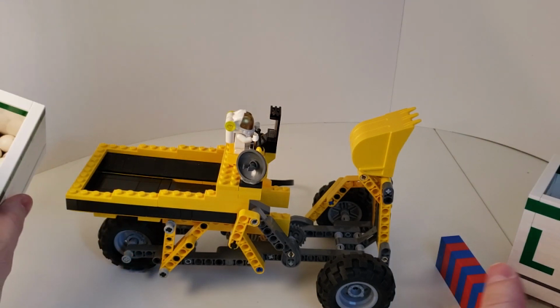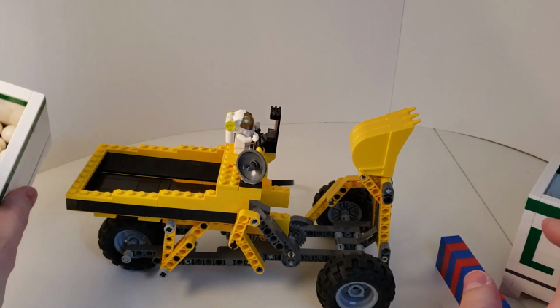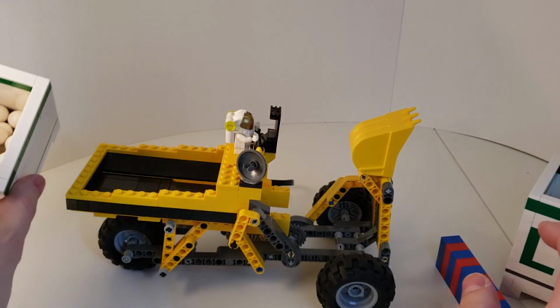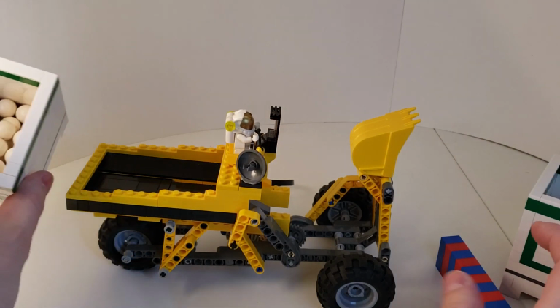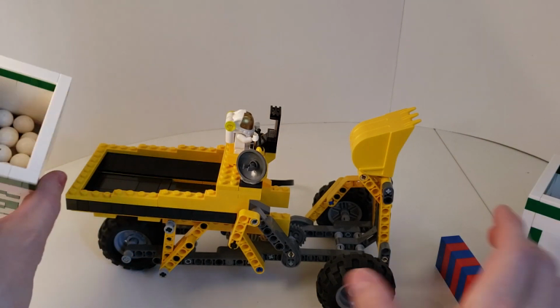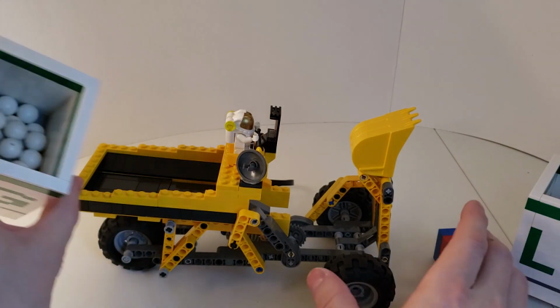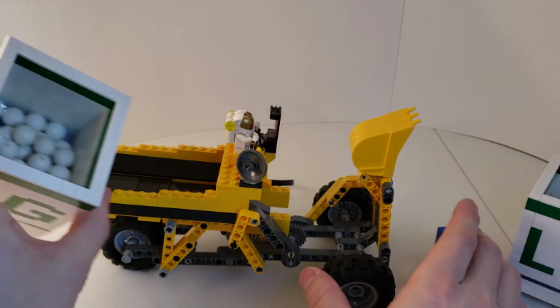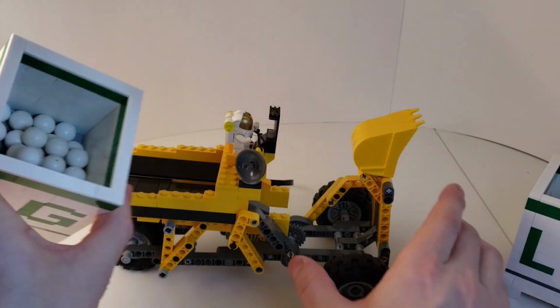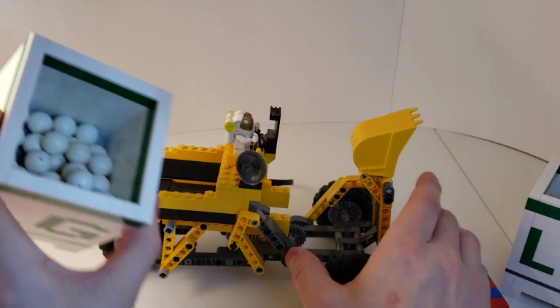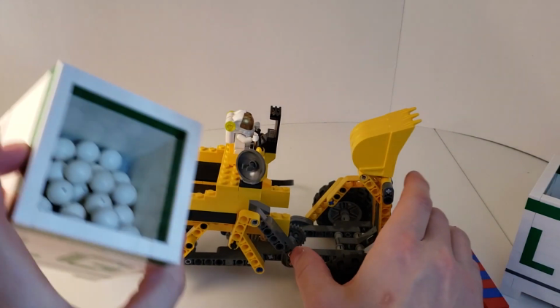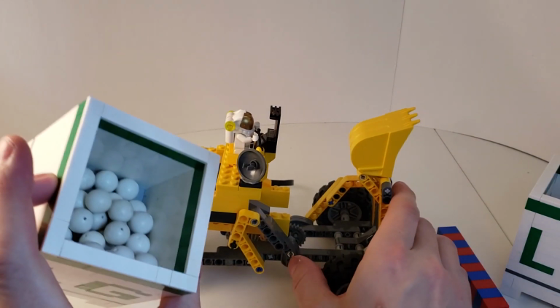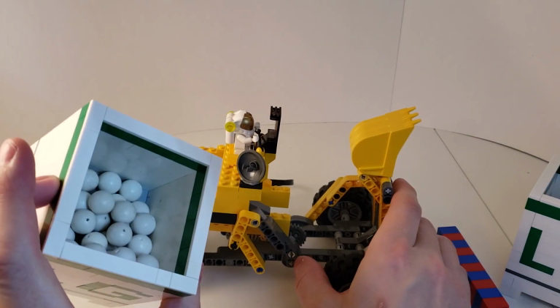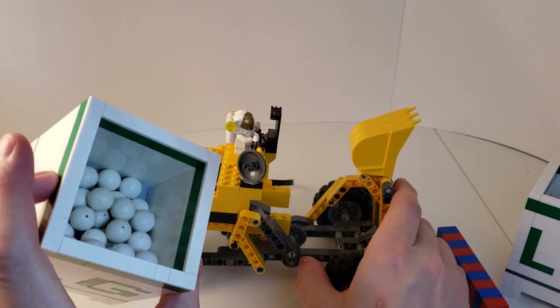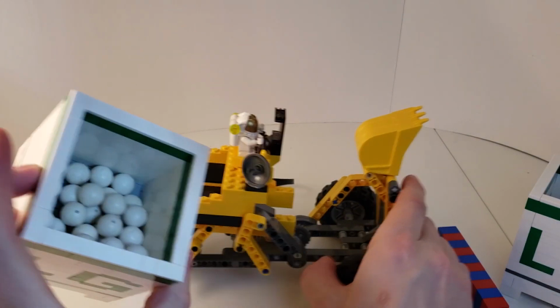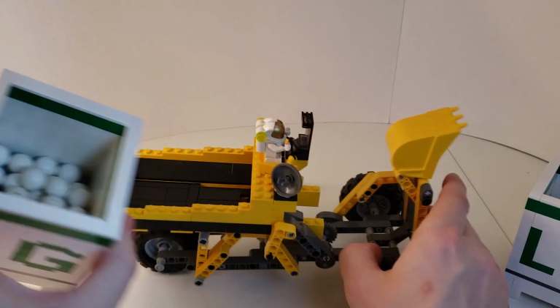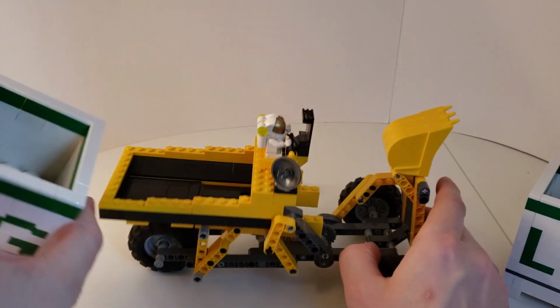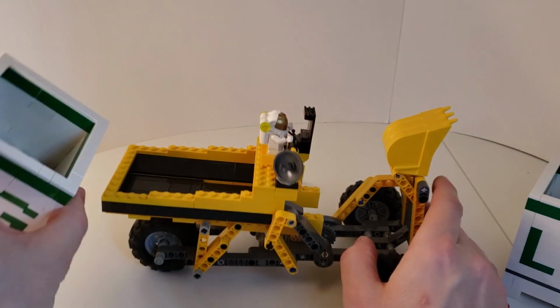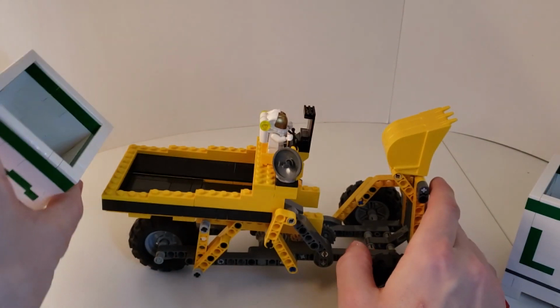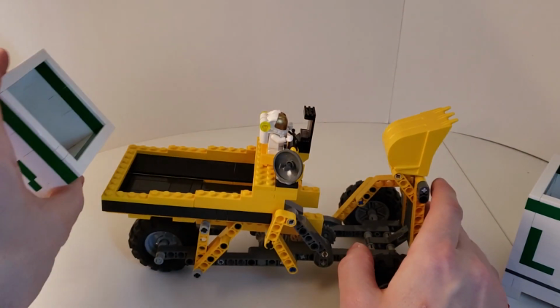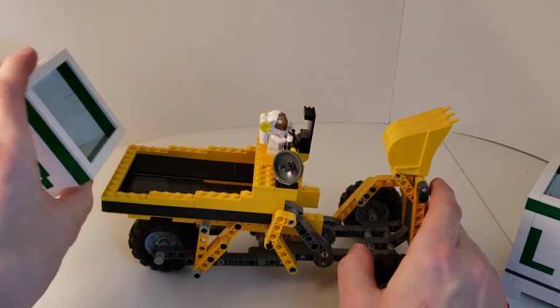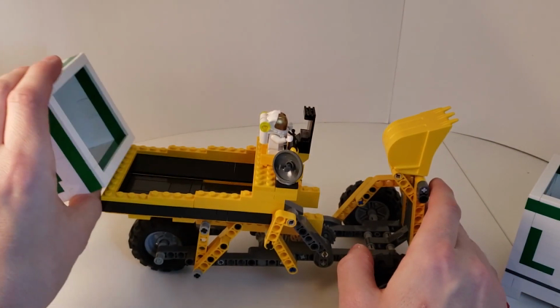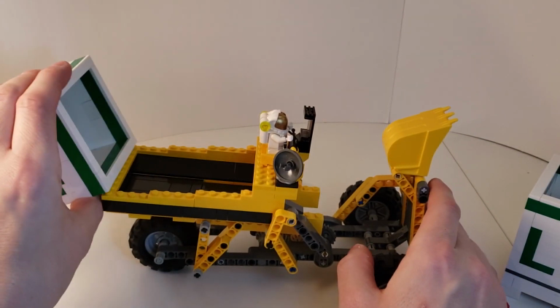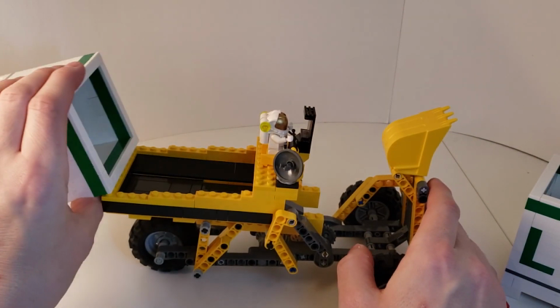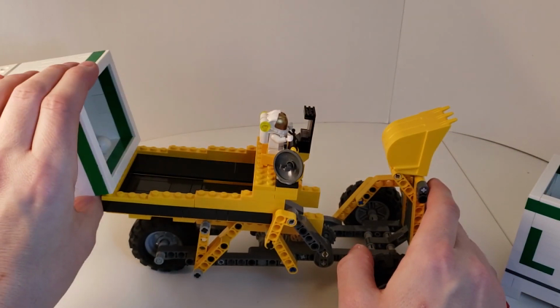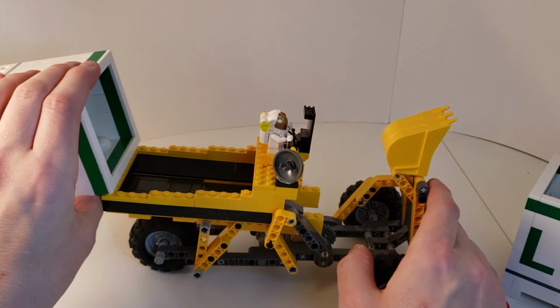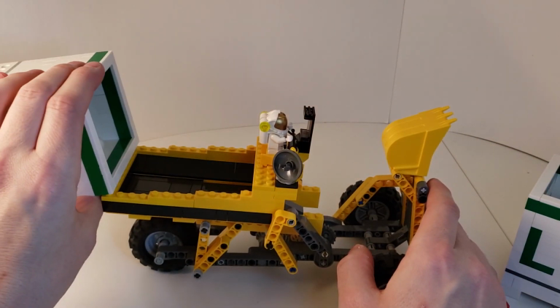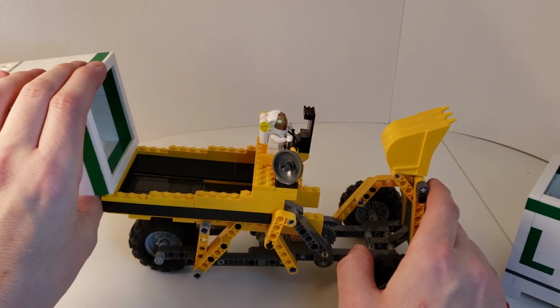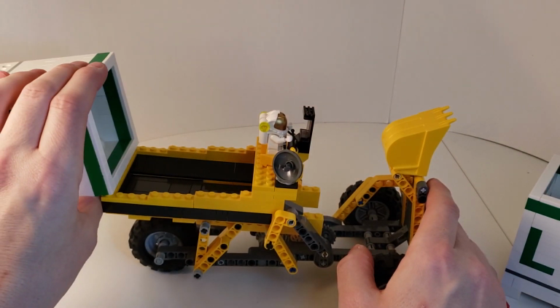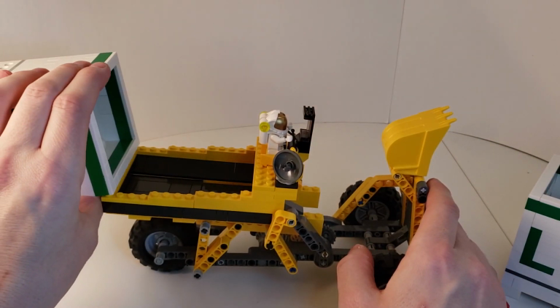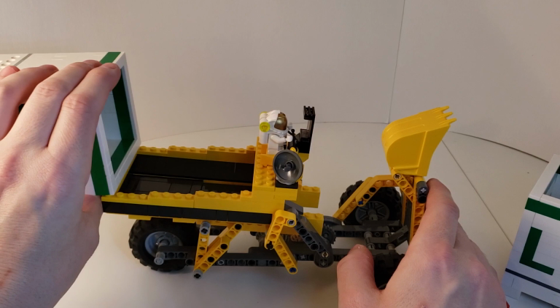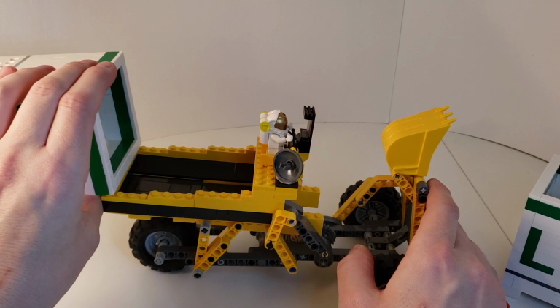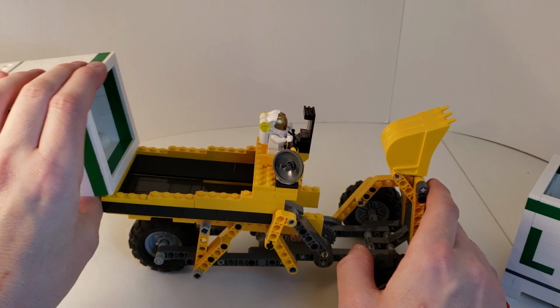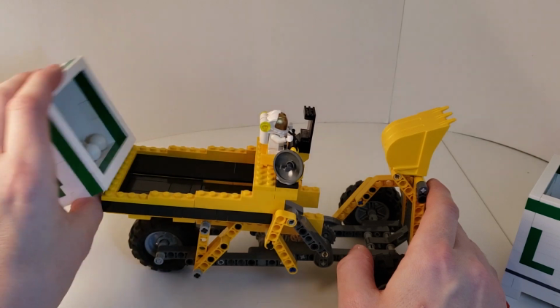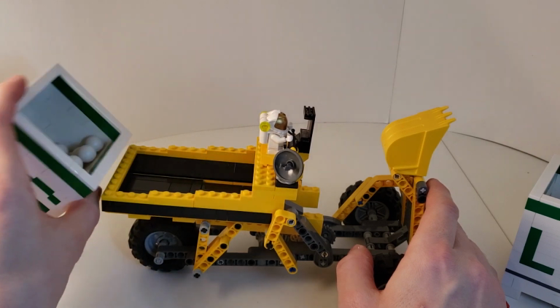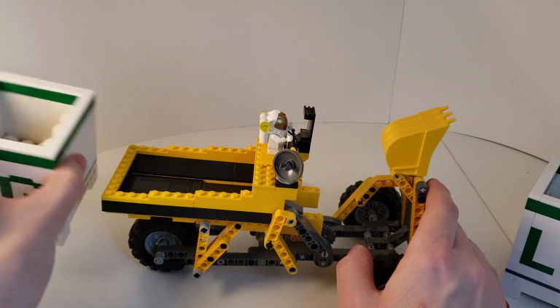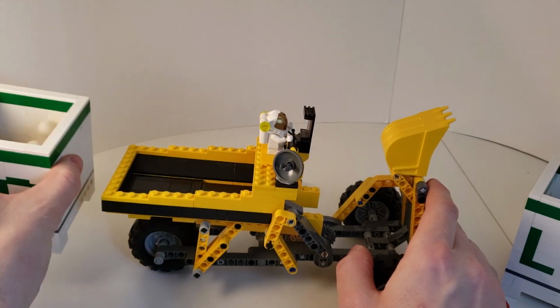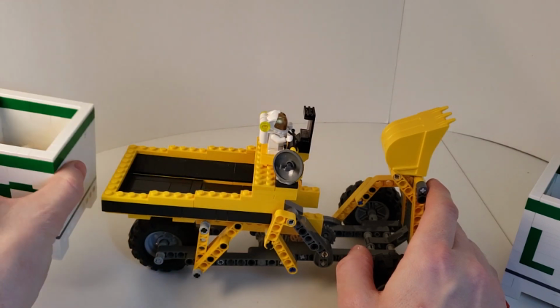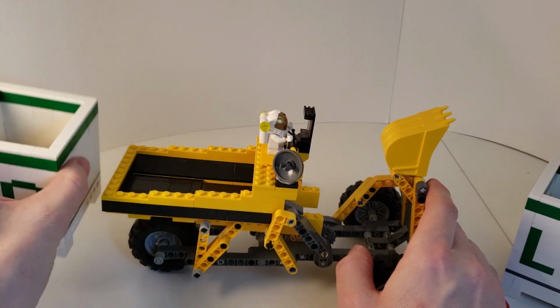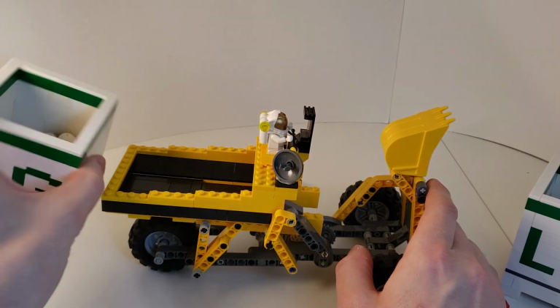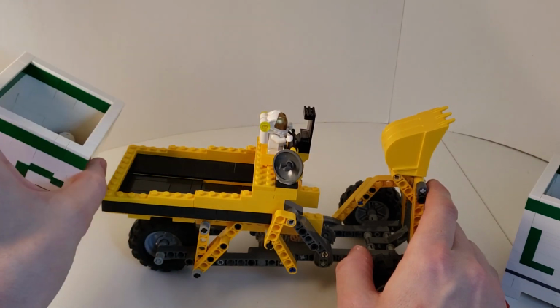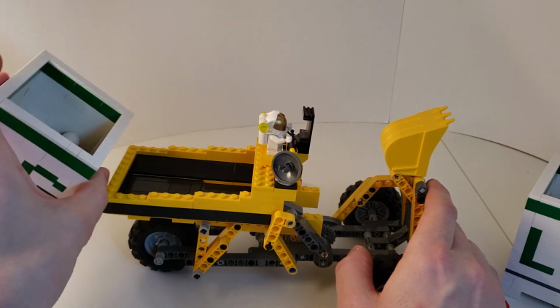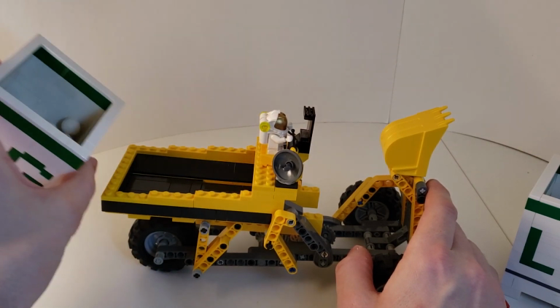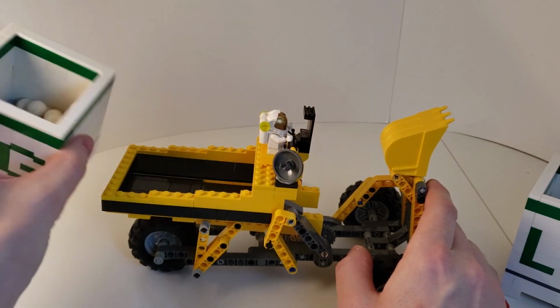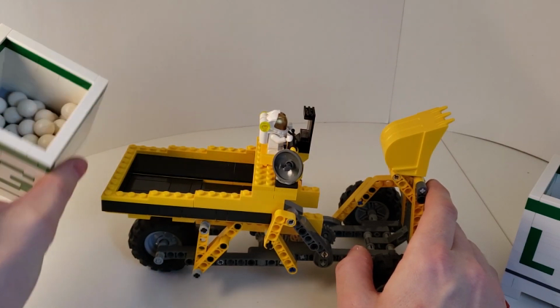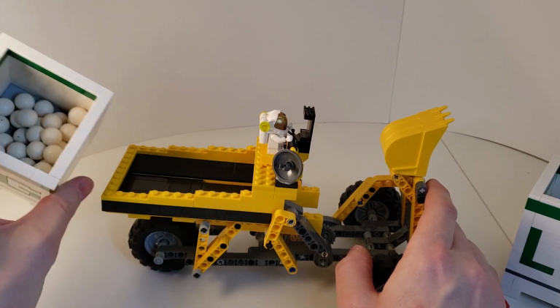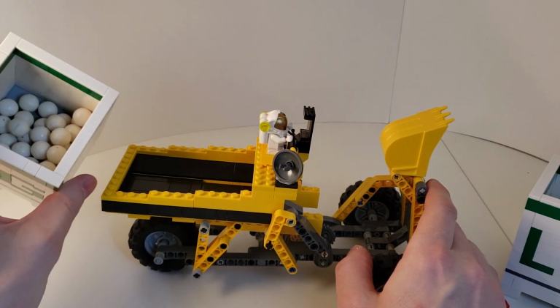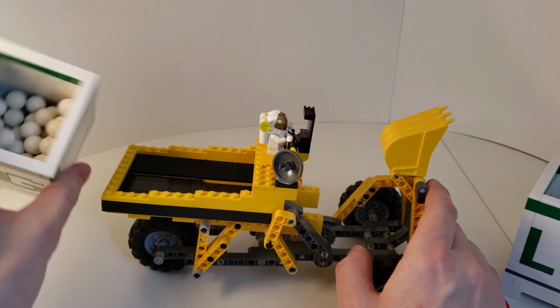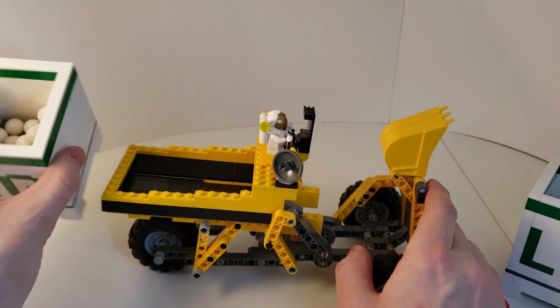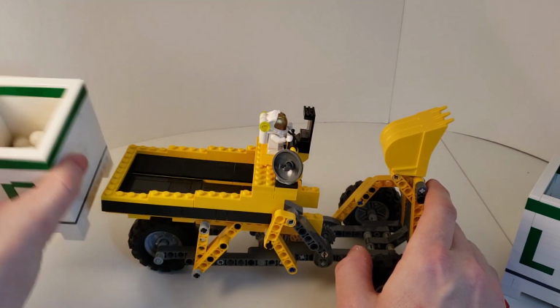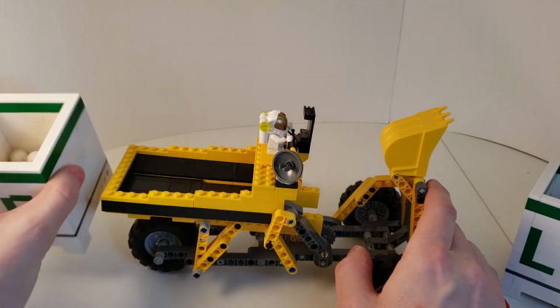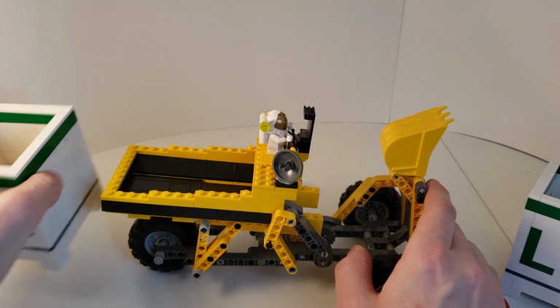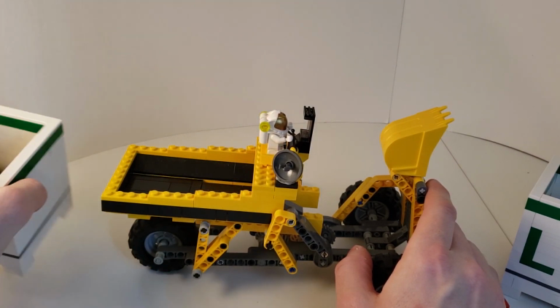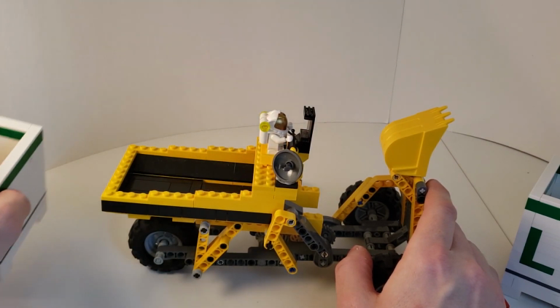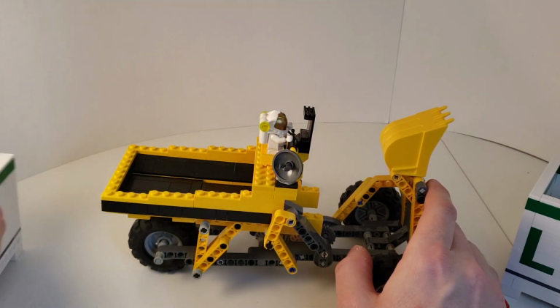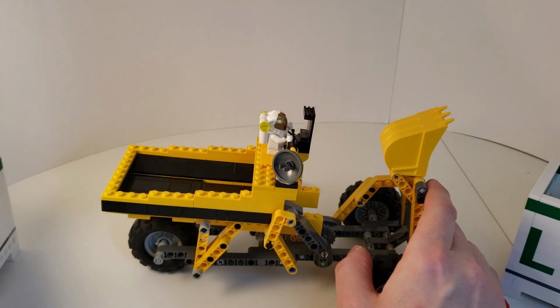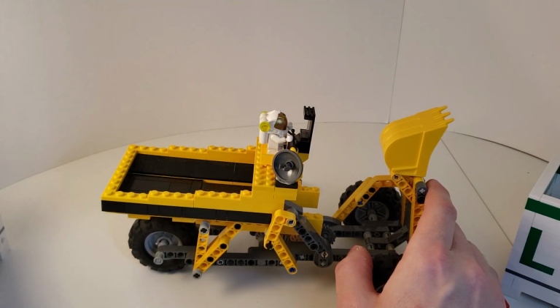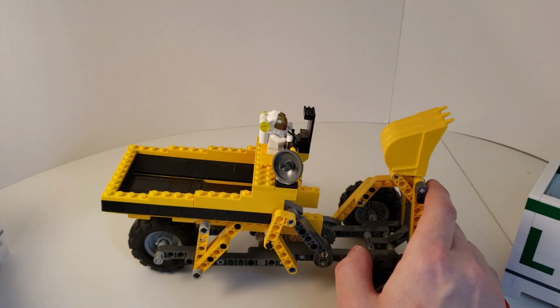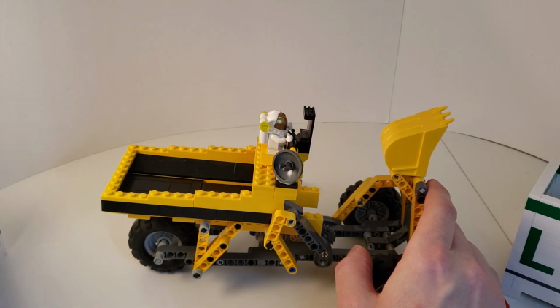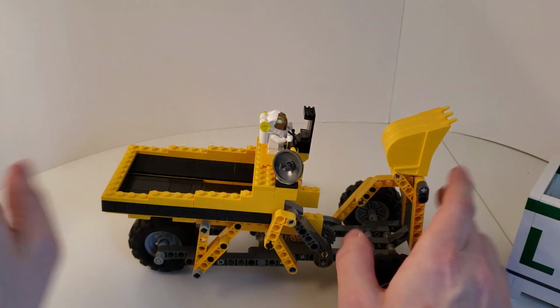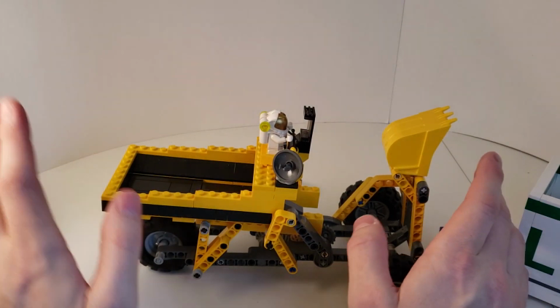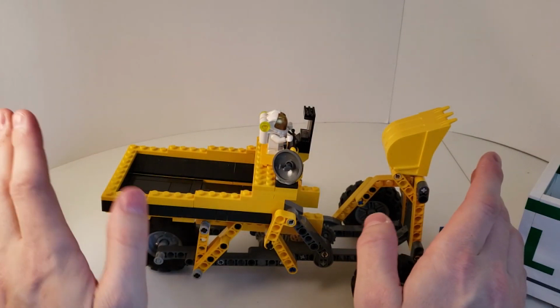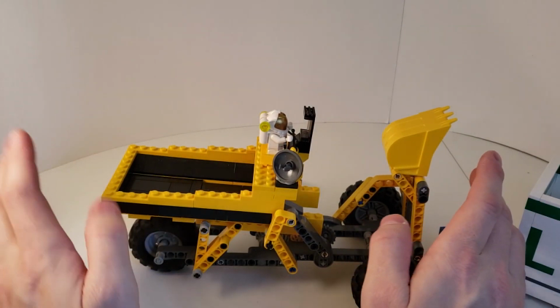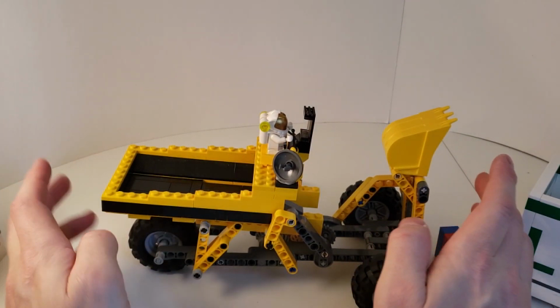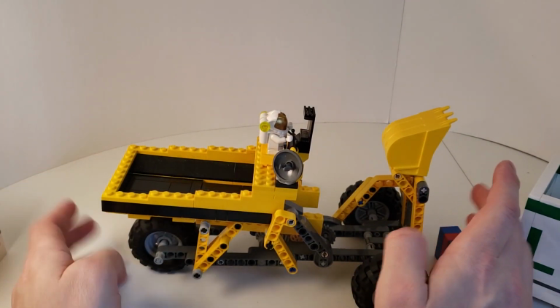There we go — there's my 30 balls. It accepts a full 30 balls. I'll pull them in later so we can see it in operation.